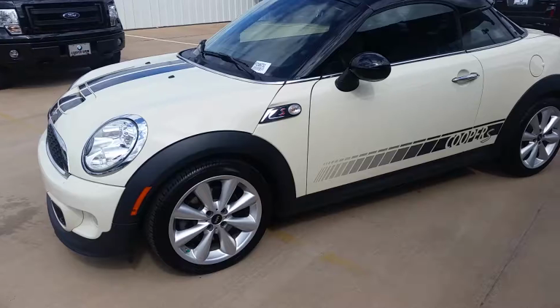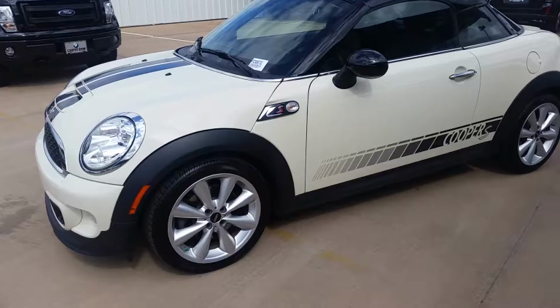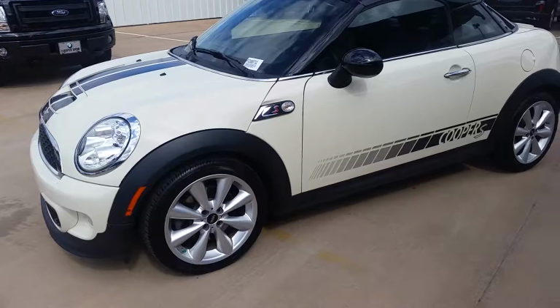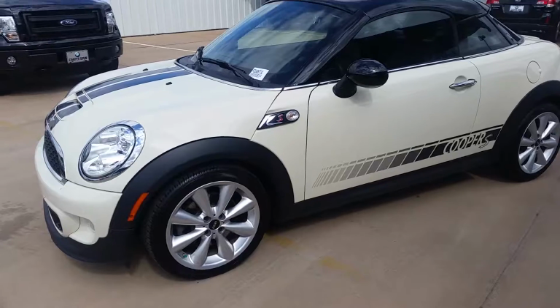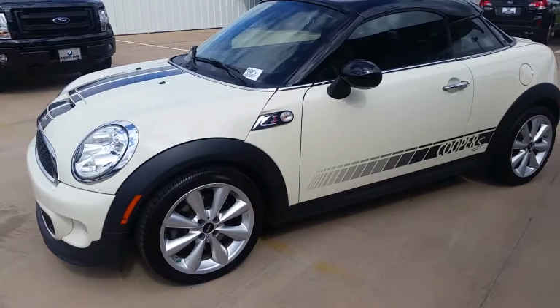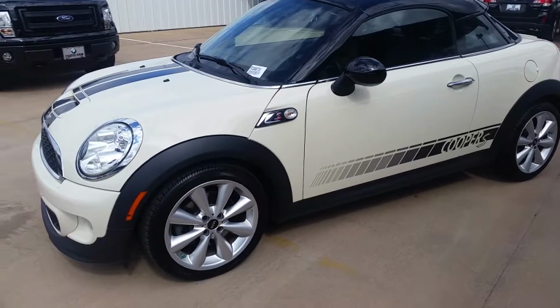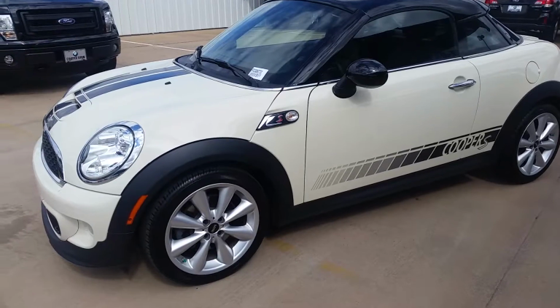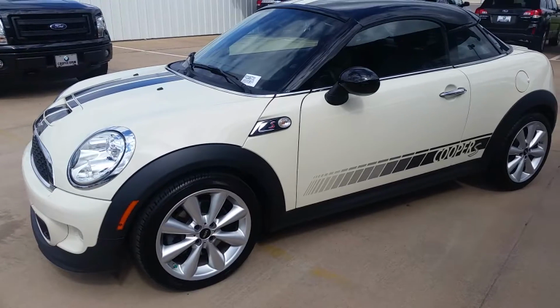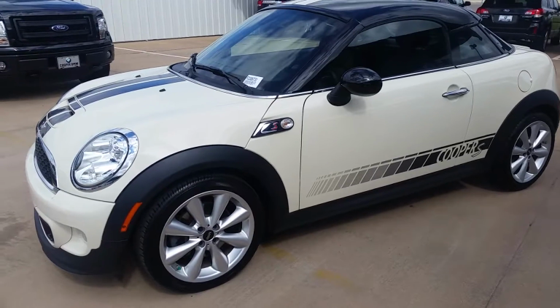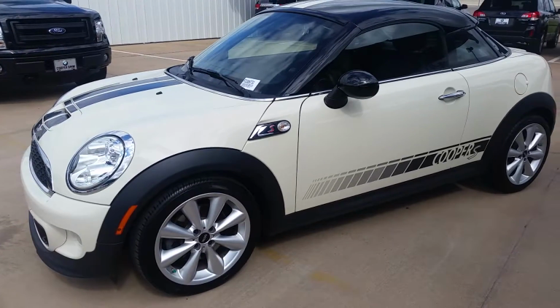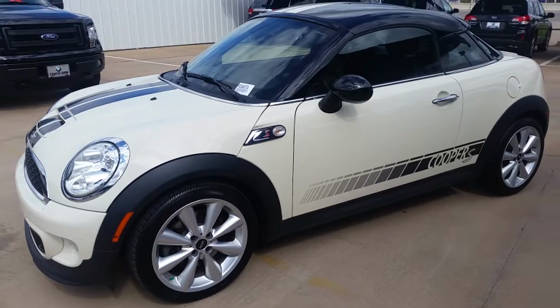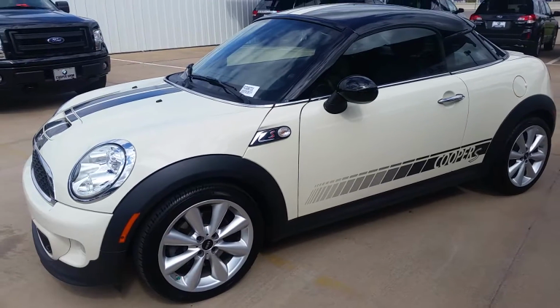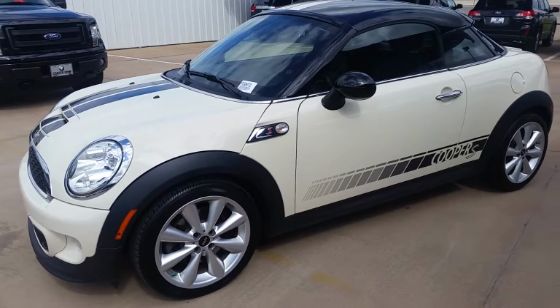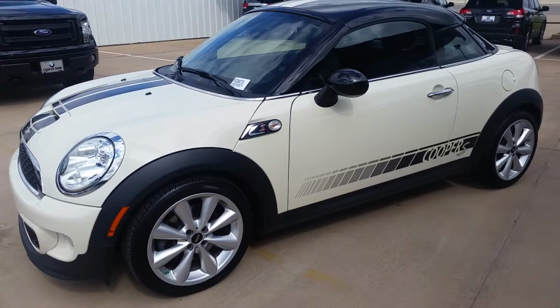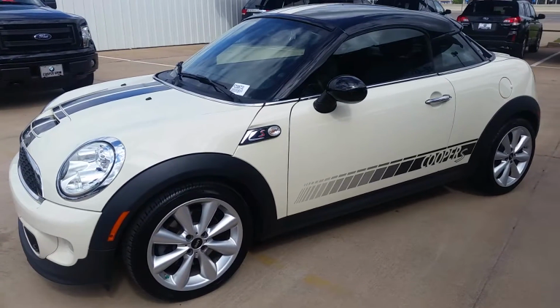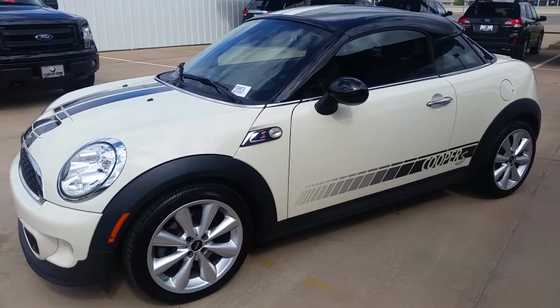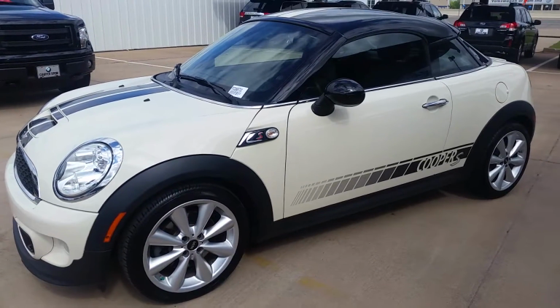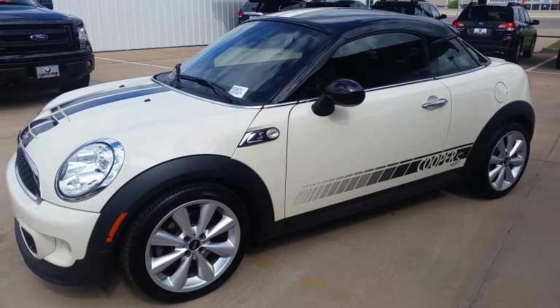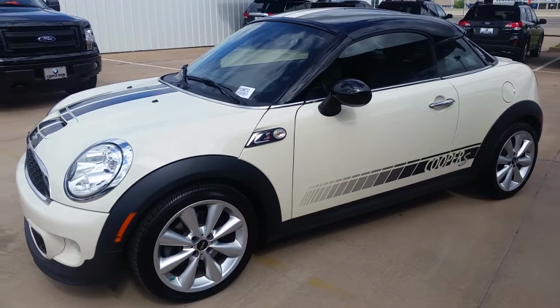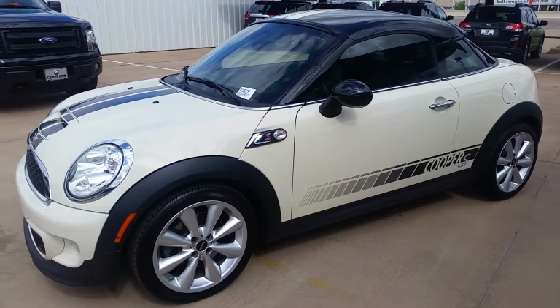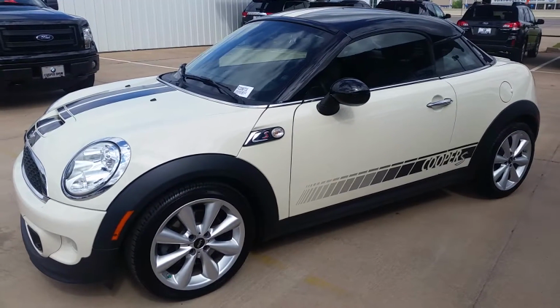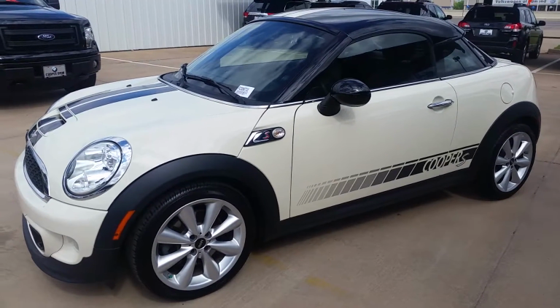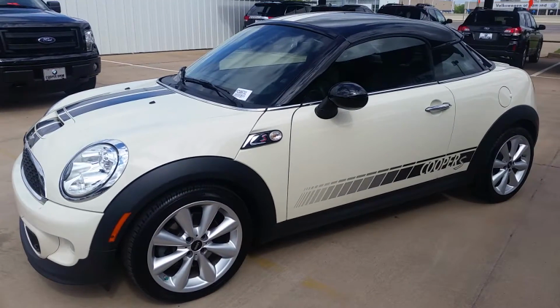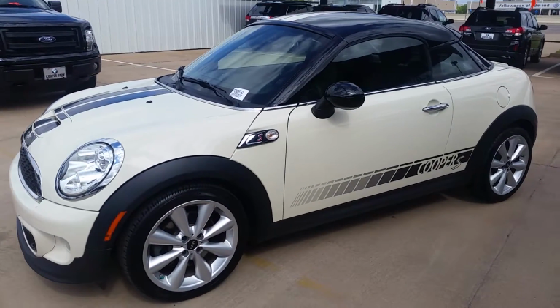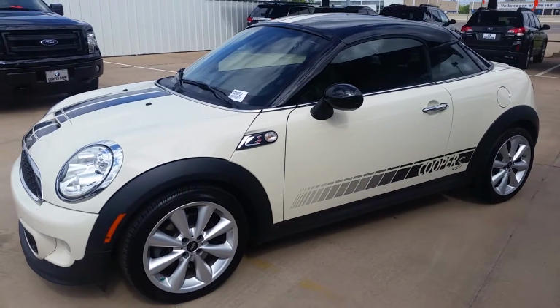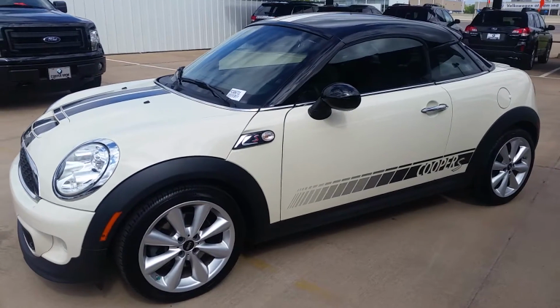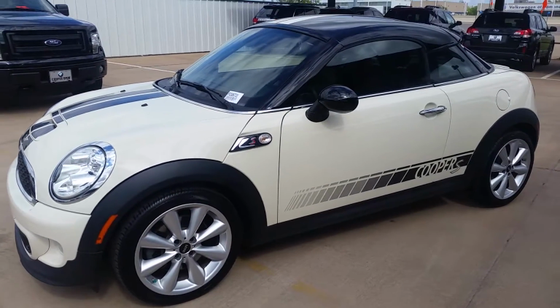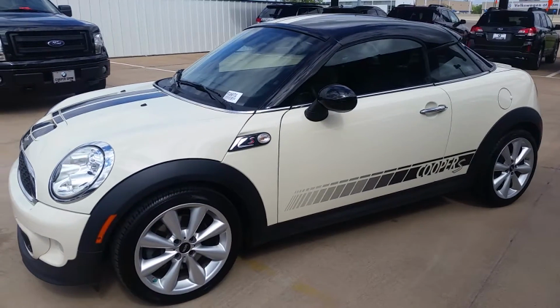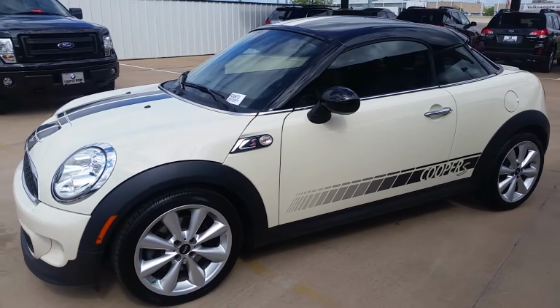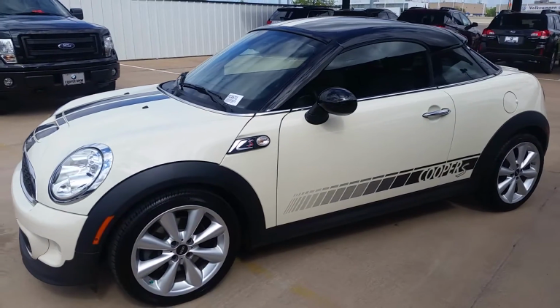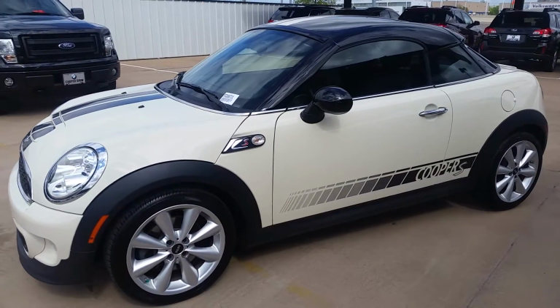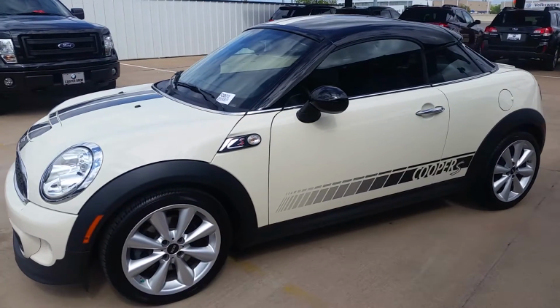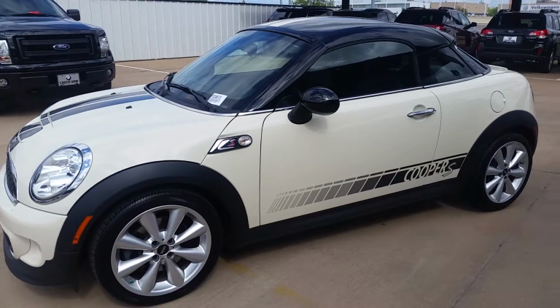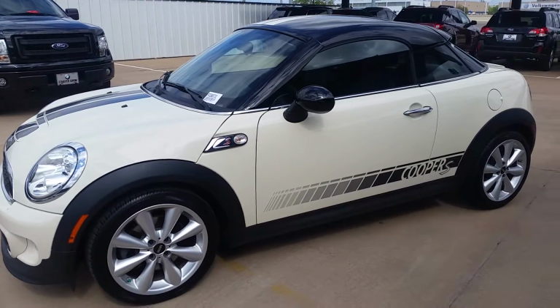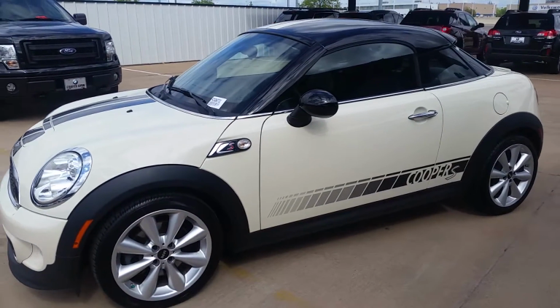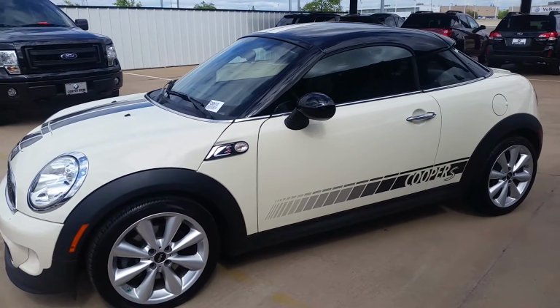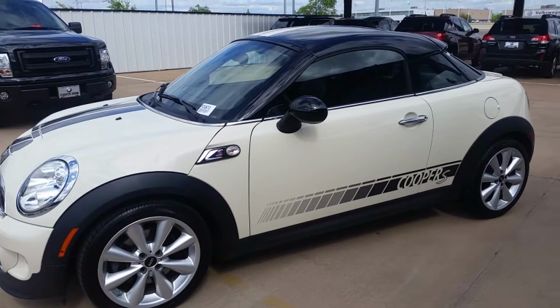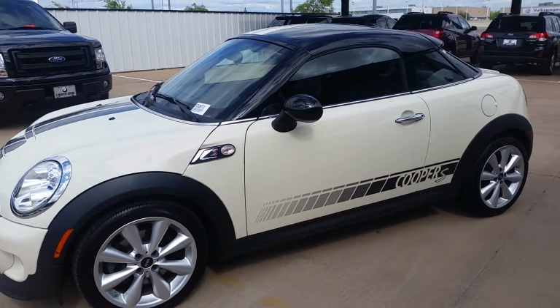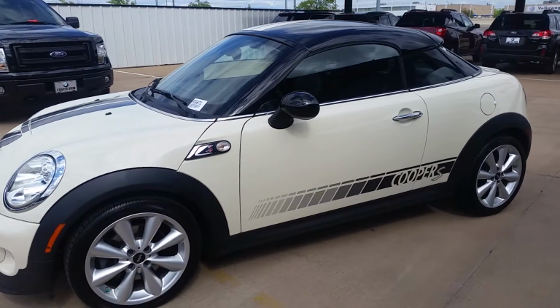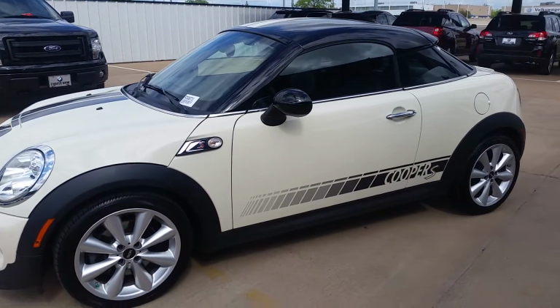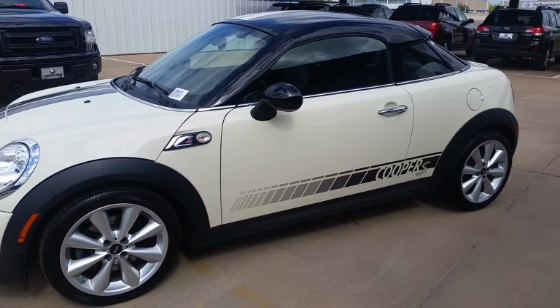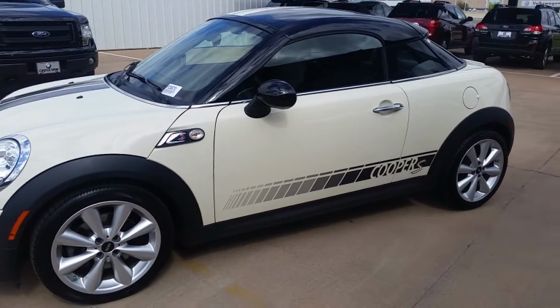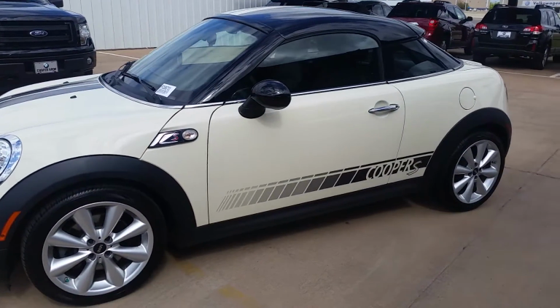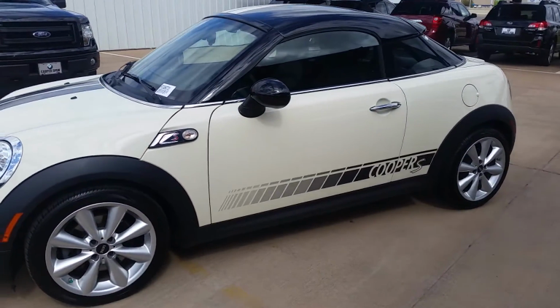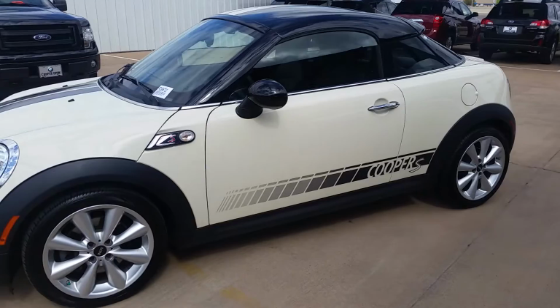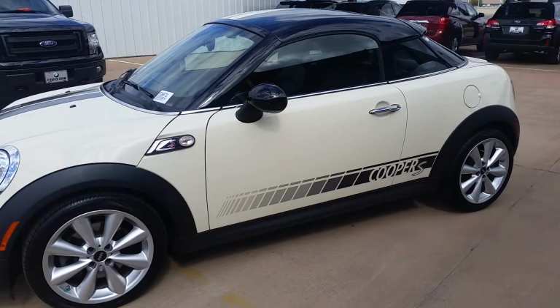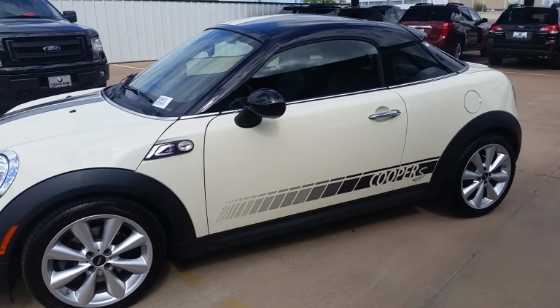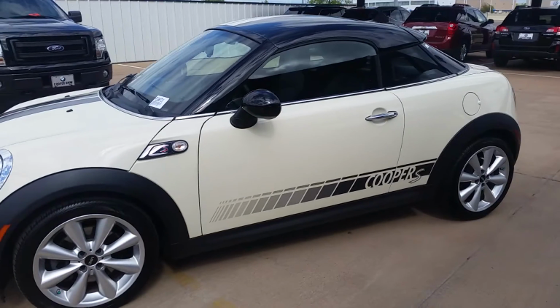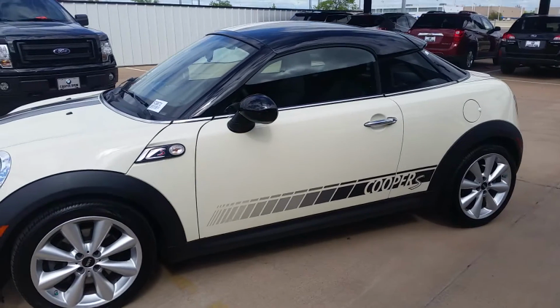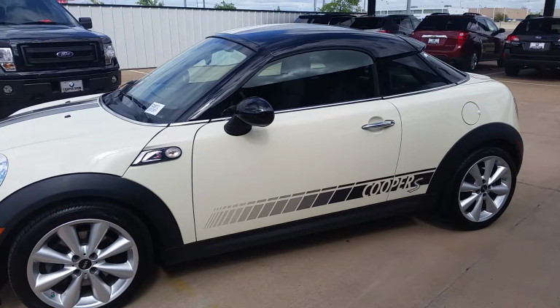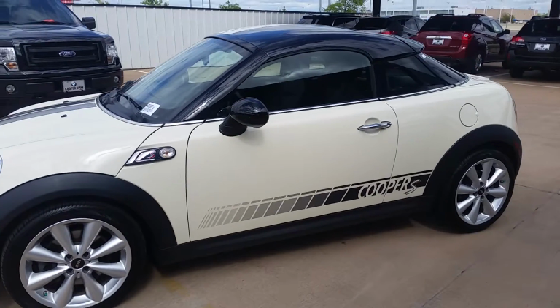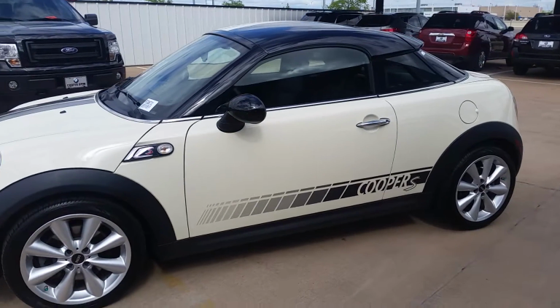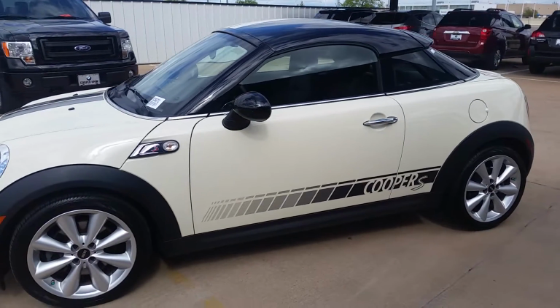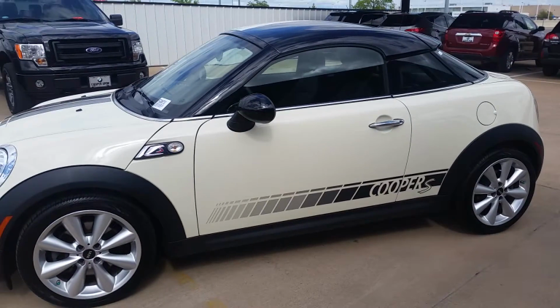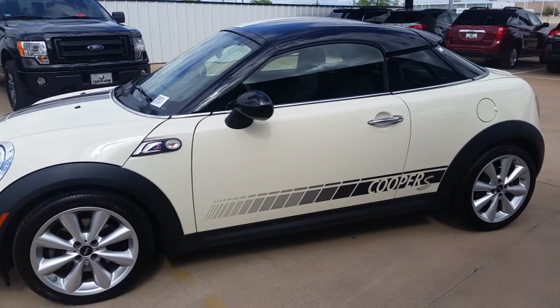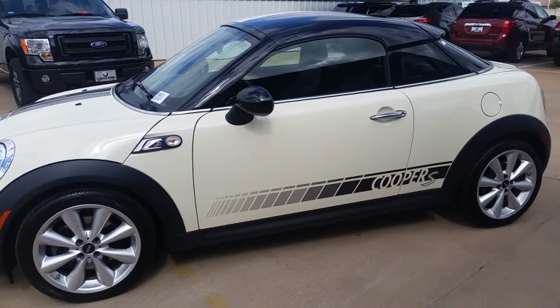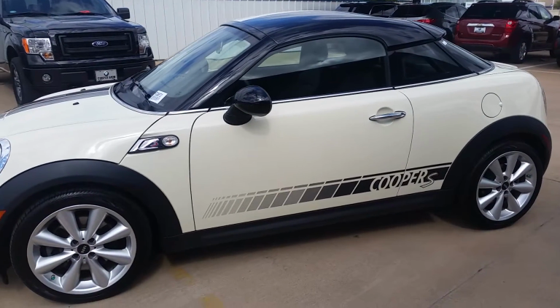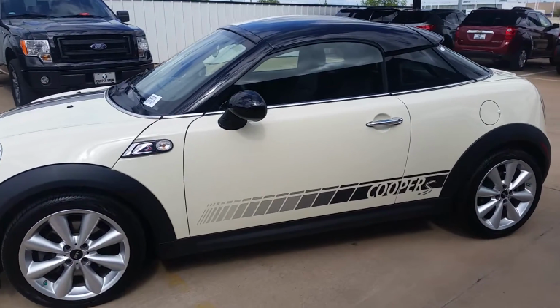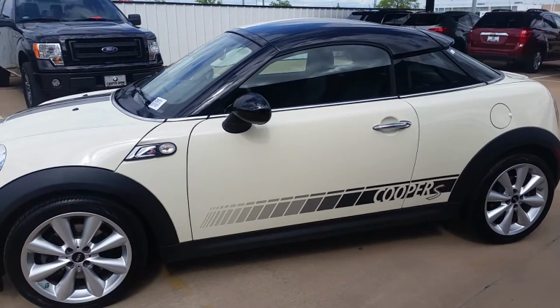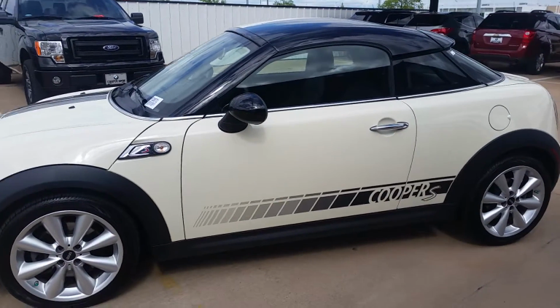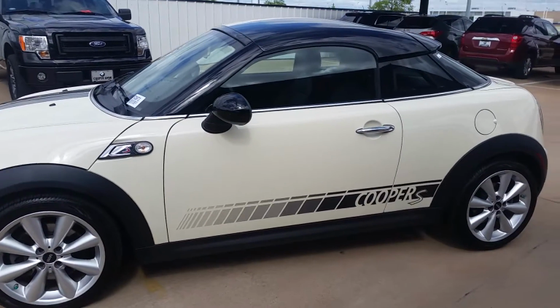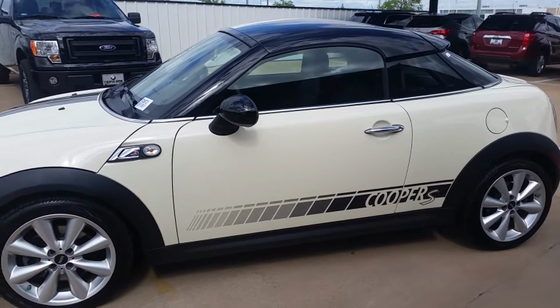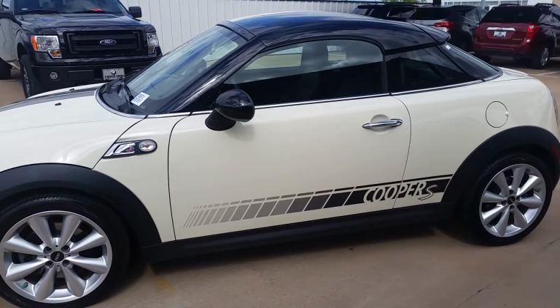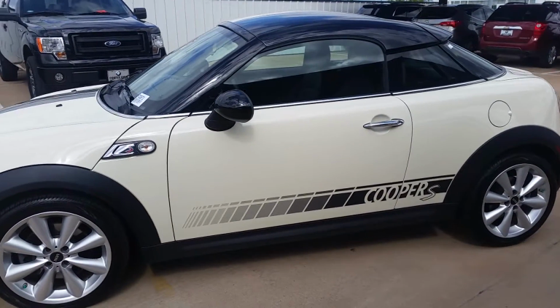Hi Chris, it's Cory with Jackie Cooper BMW. Going to send you this video that we discussed on the 2013 Mini Cooper Coupe S.